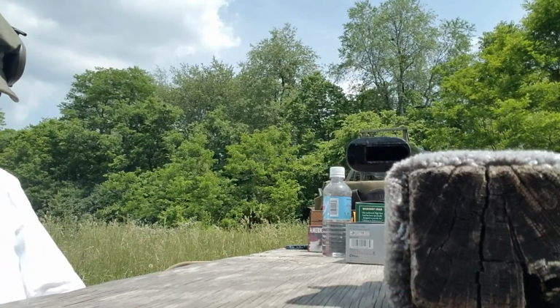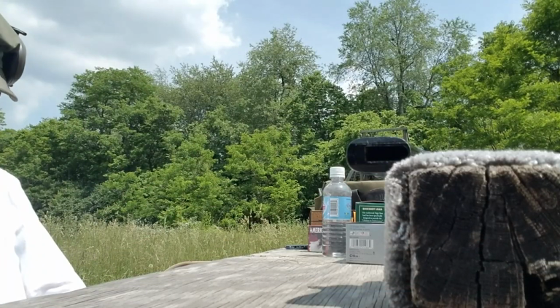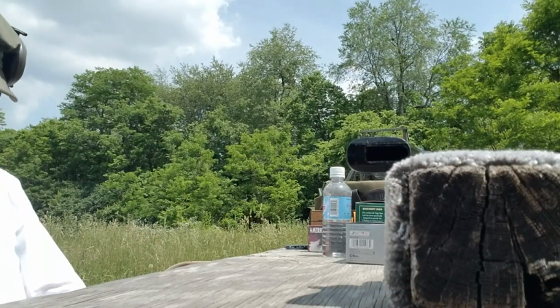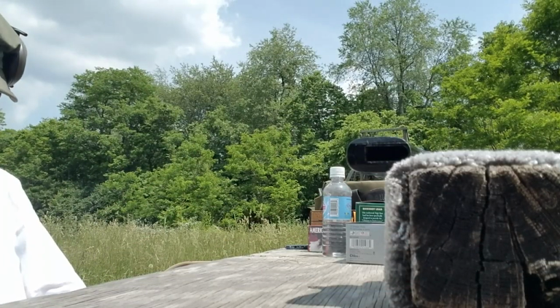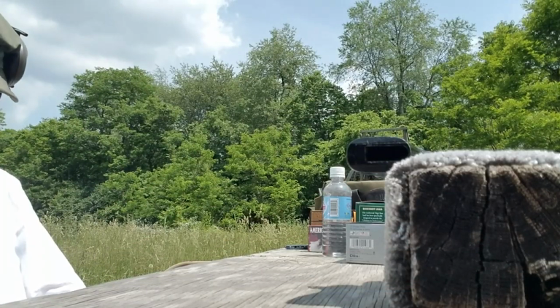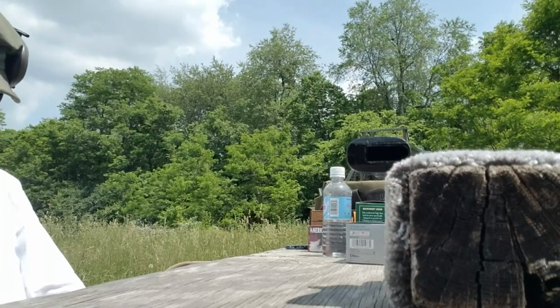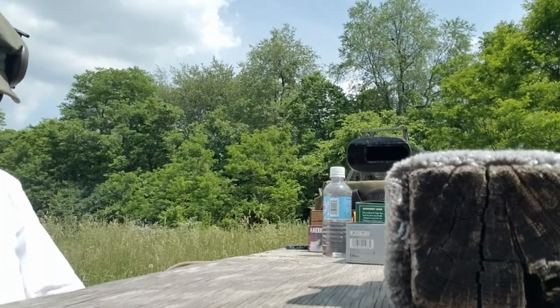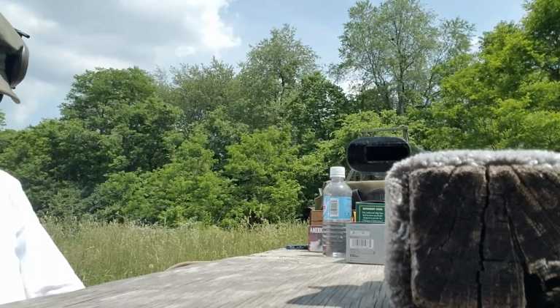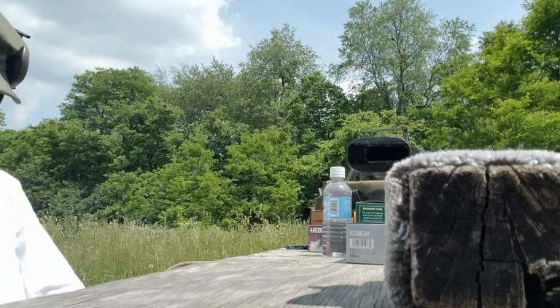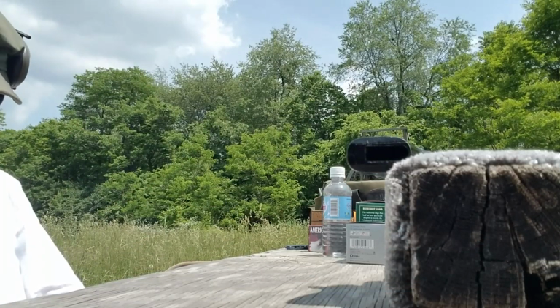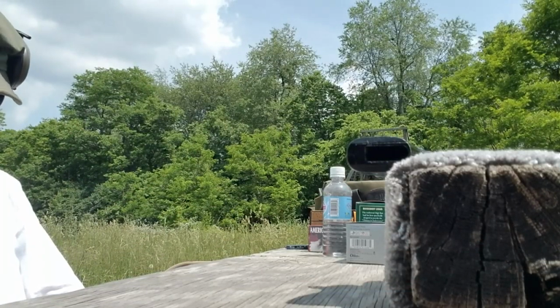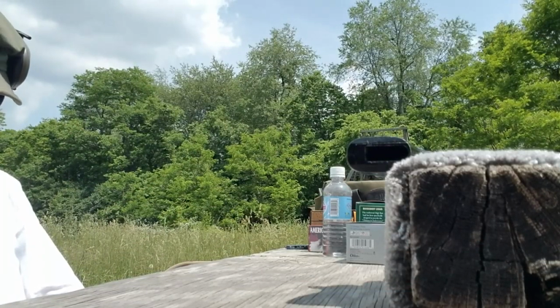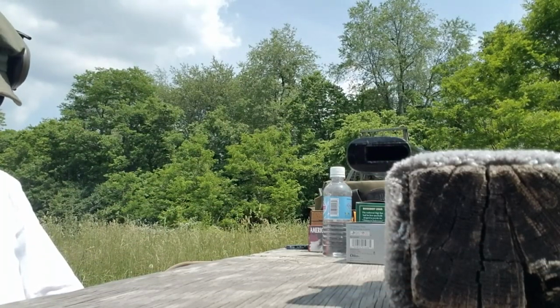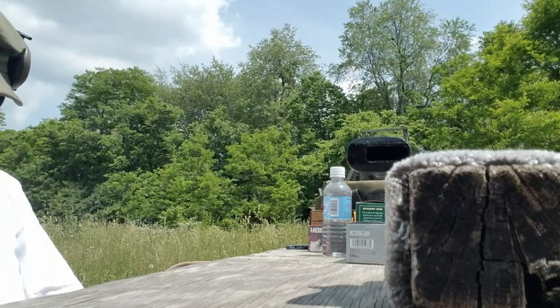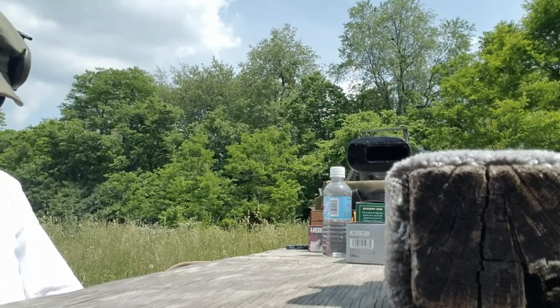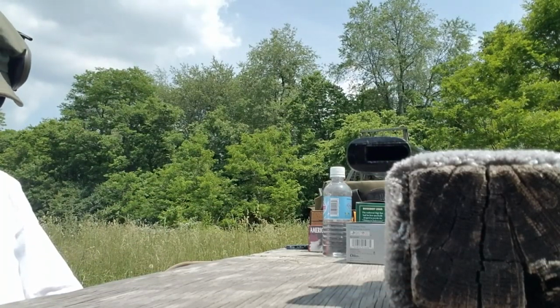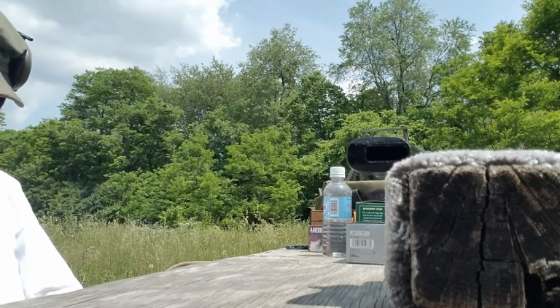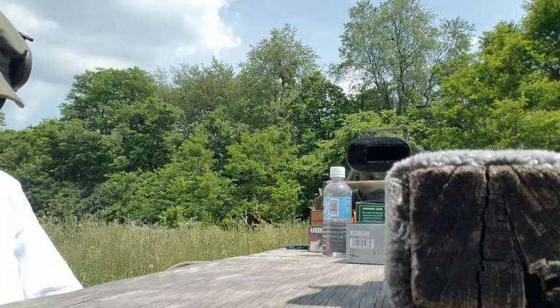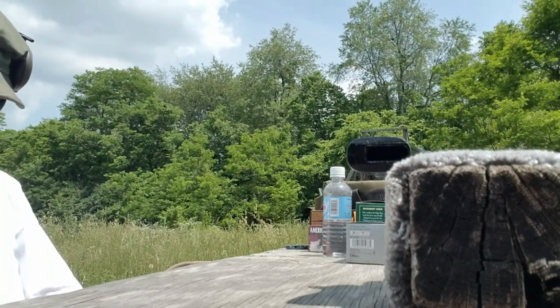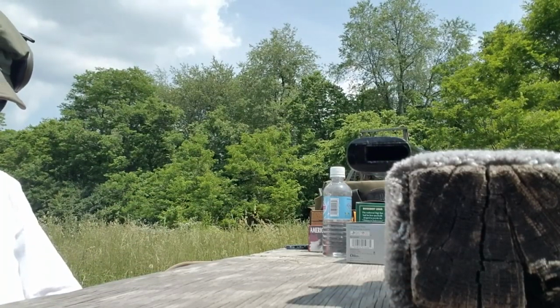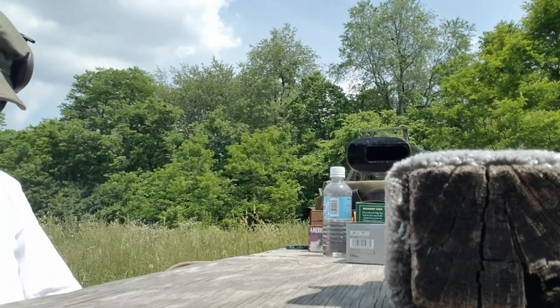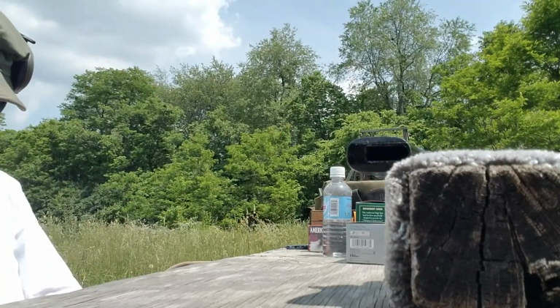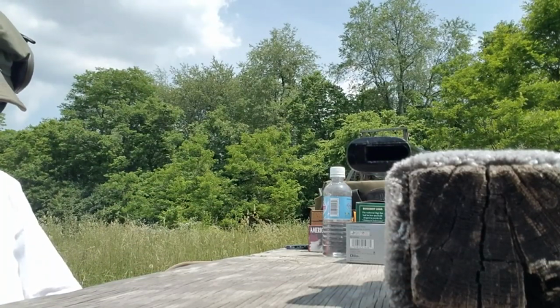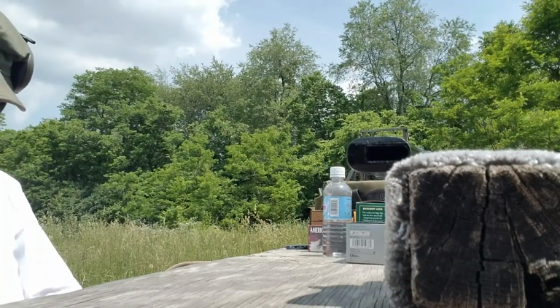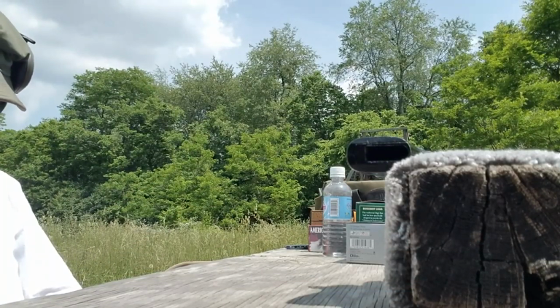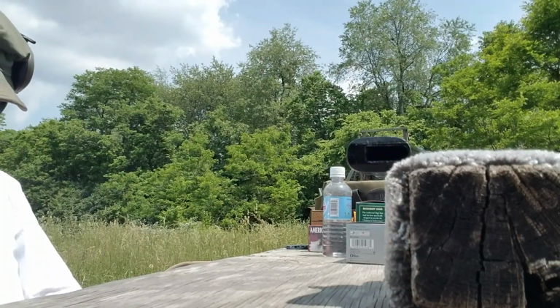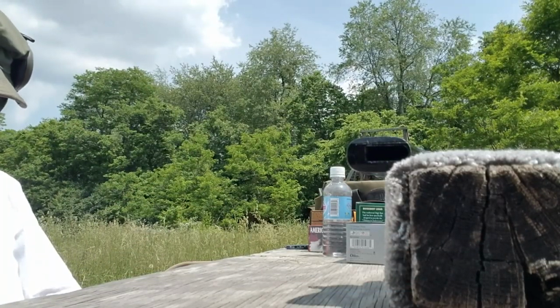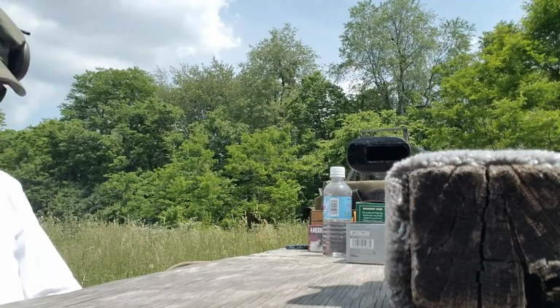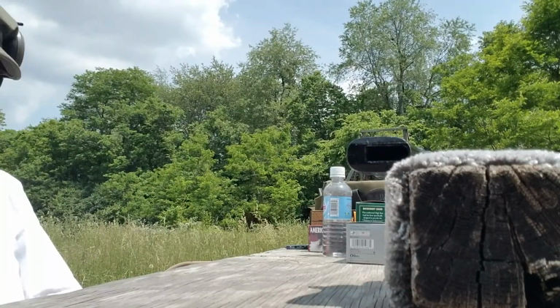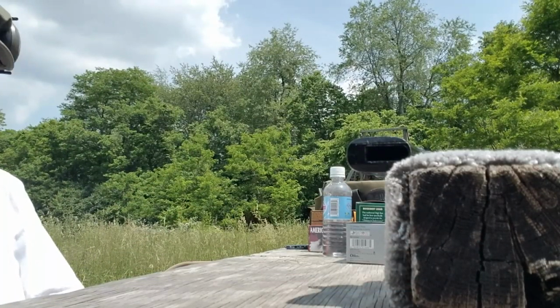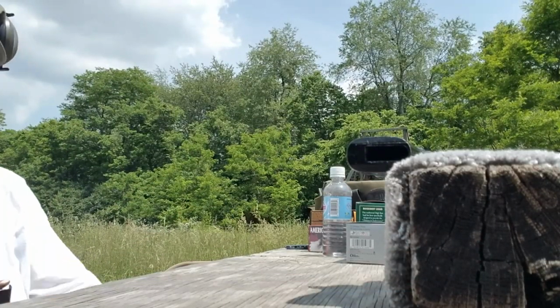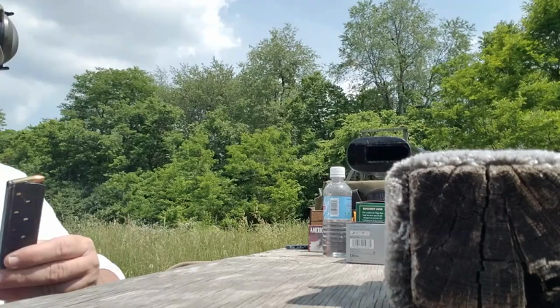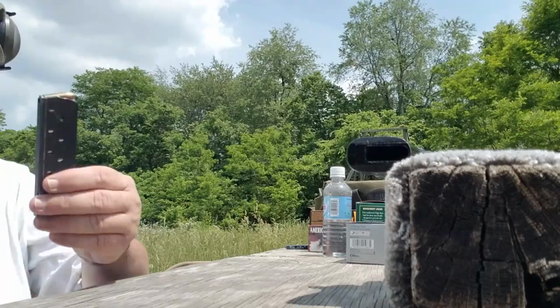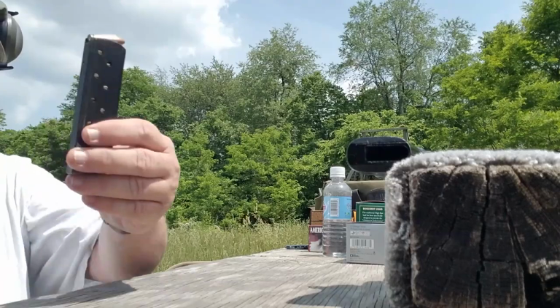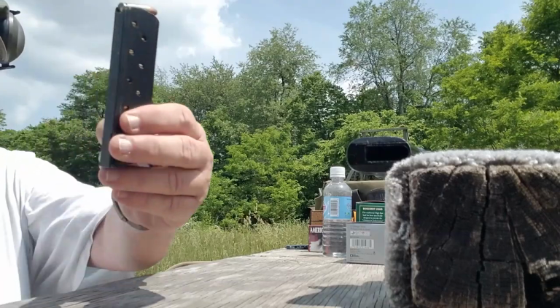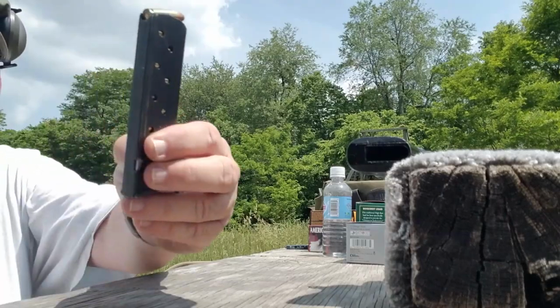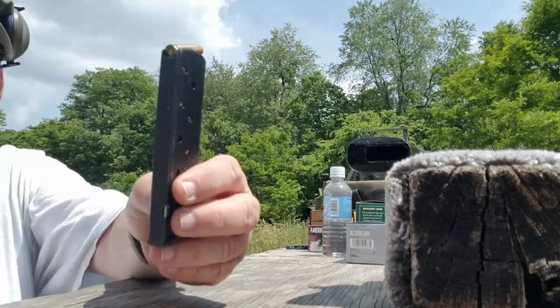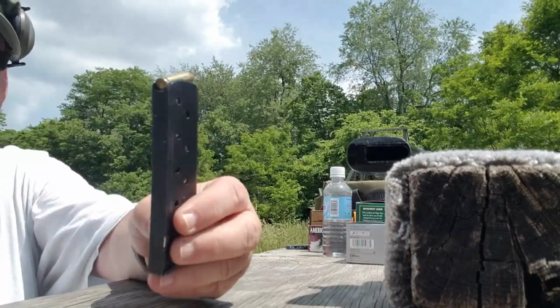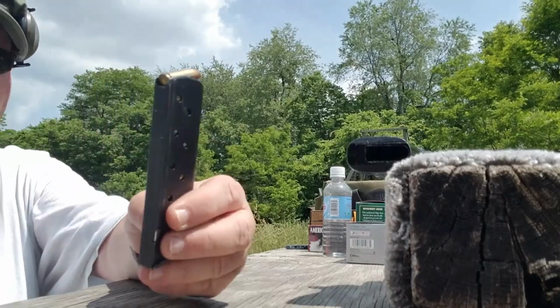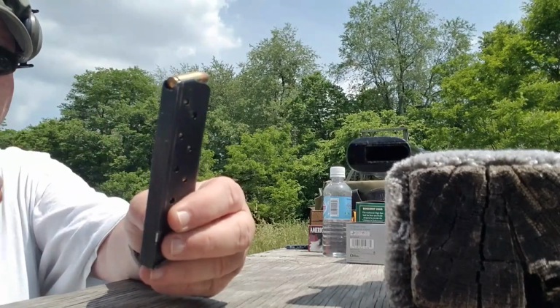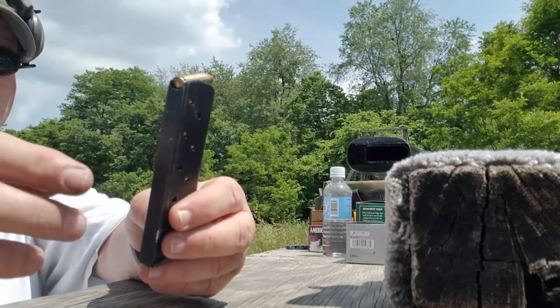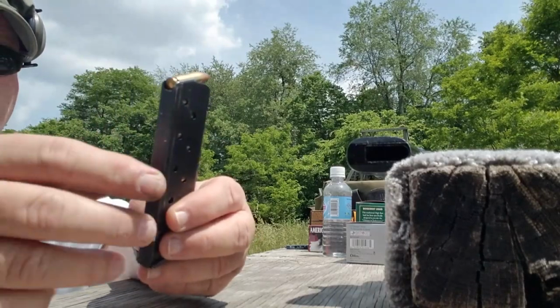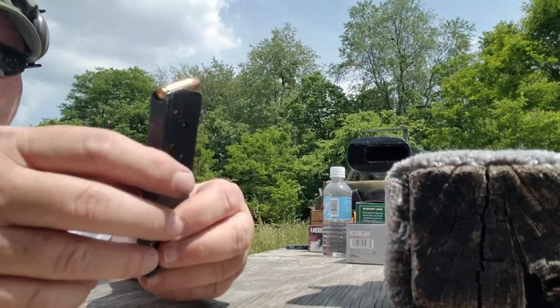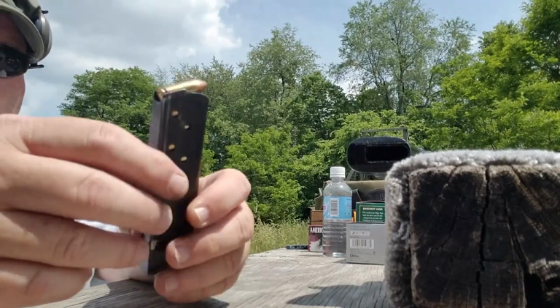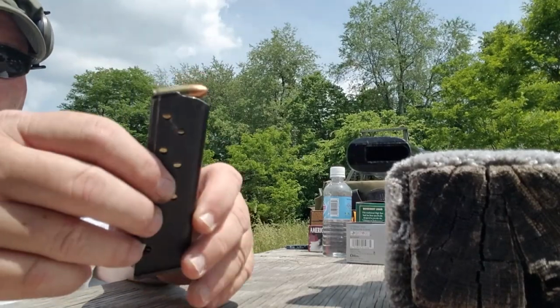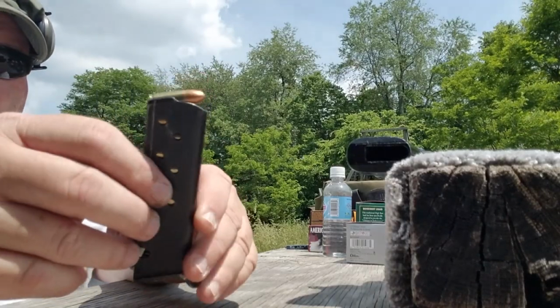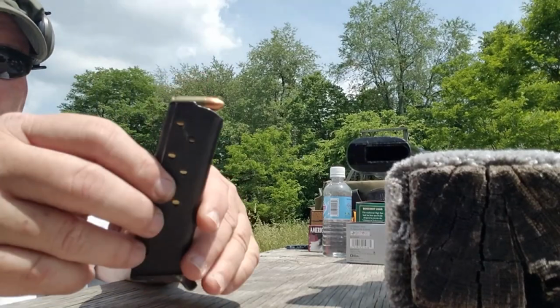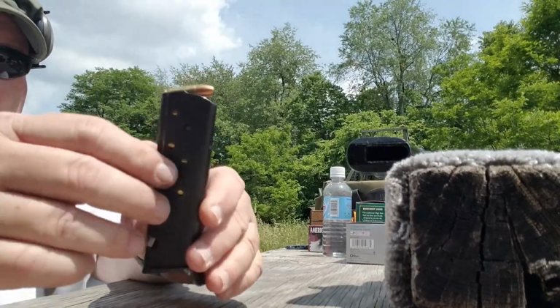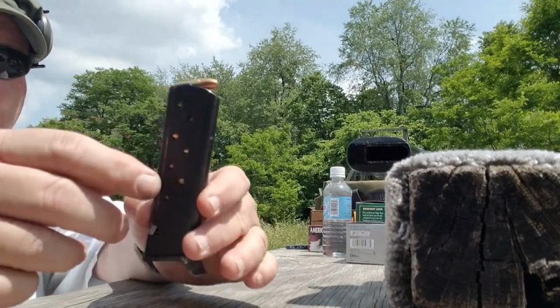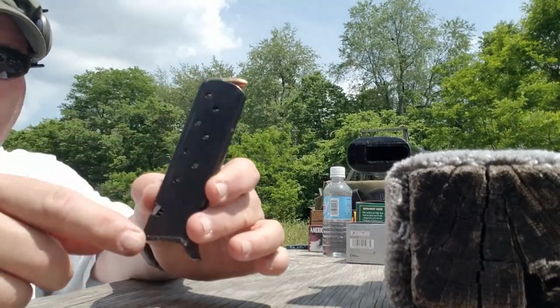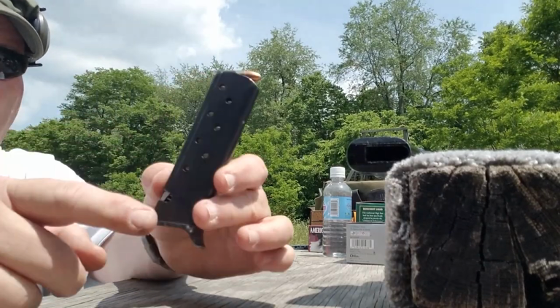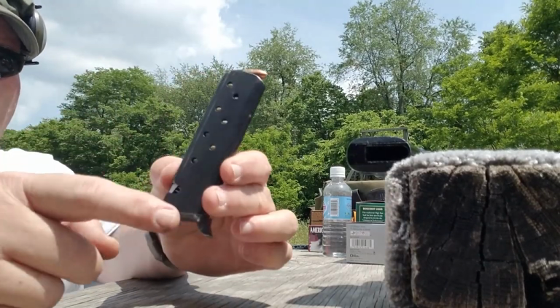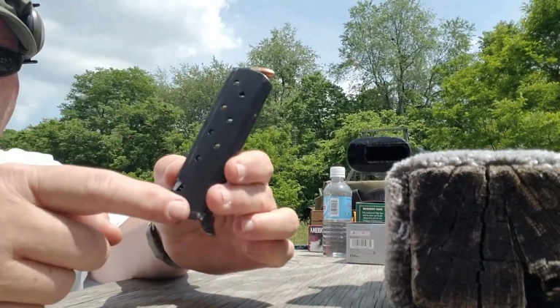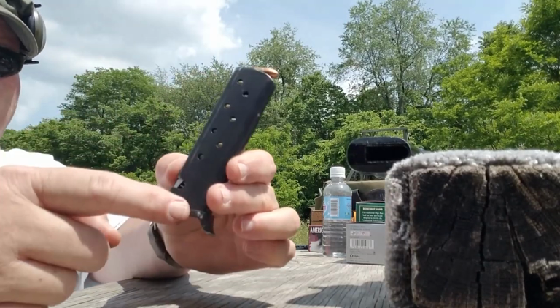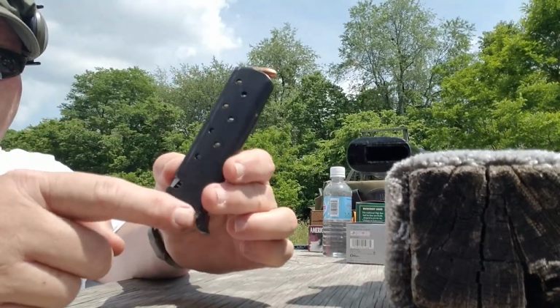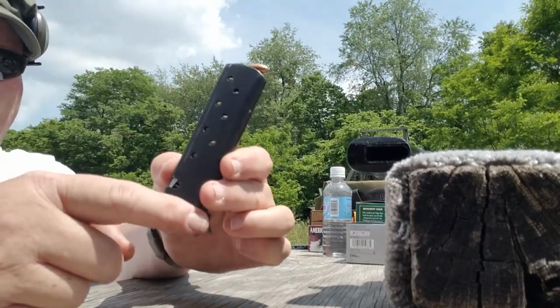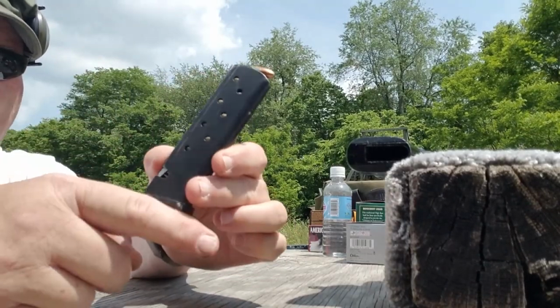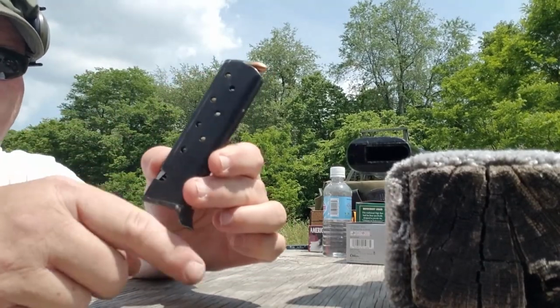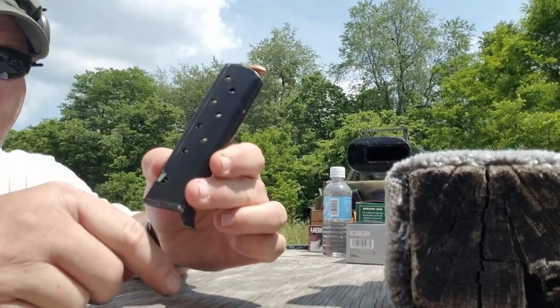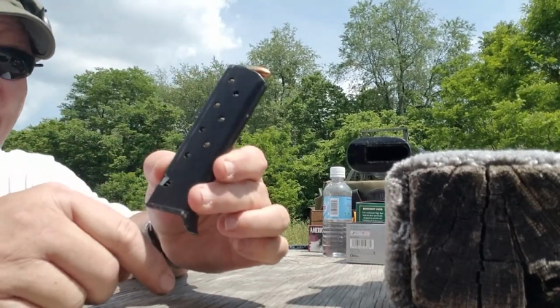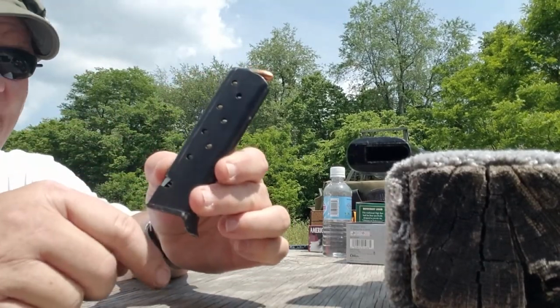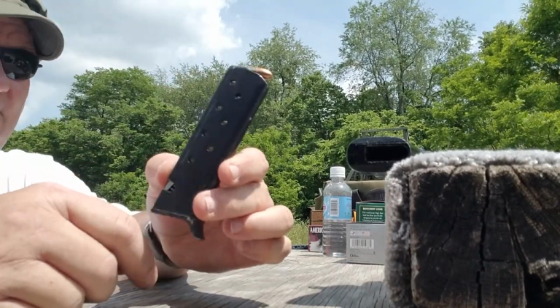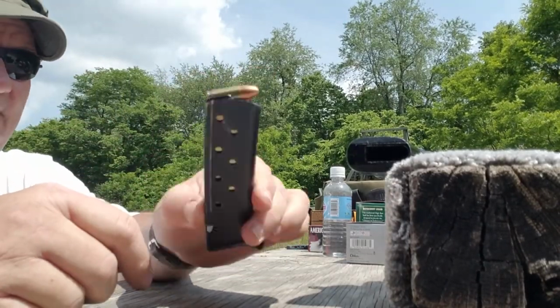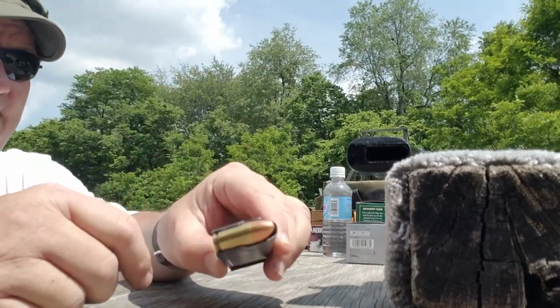One, two, three, four, five, six, seven, eight — standard eight-round magazine with witness holes and a finger rest.